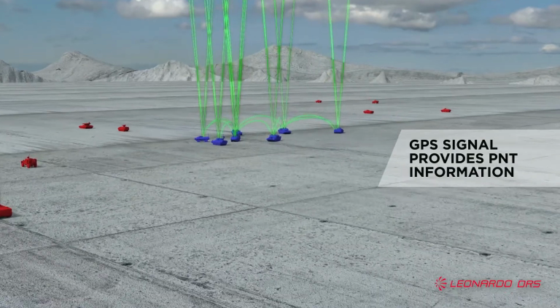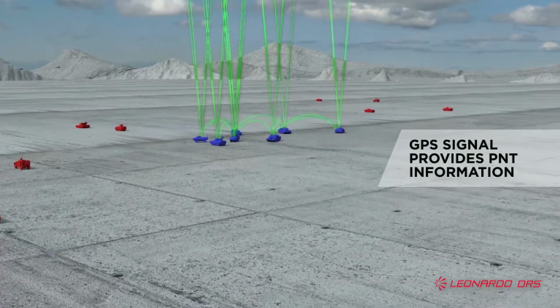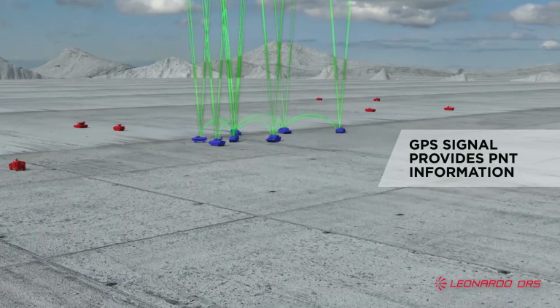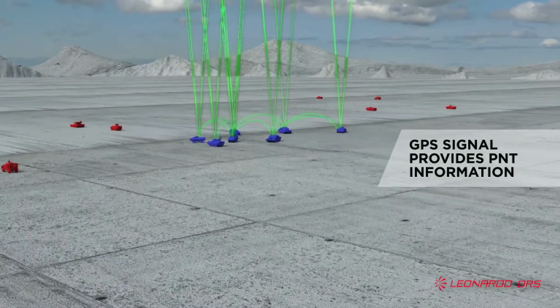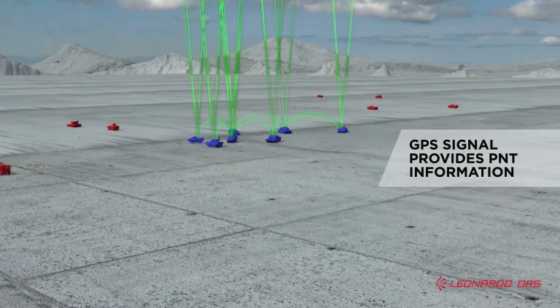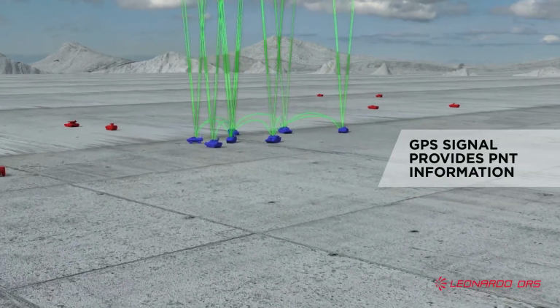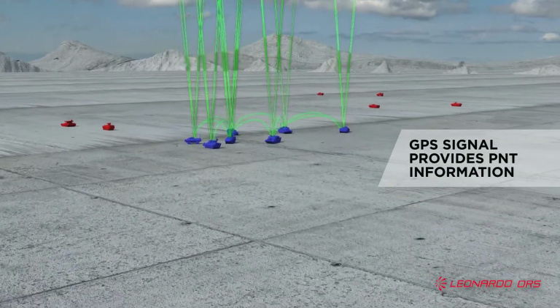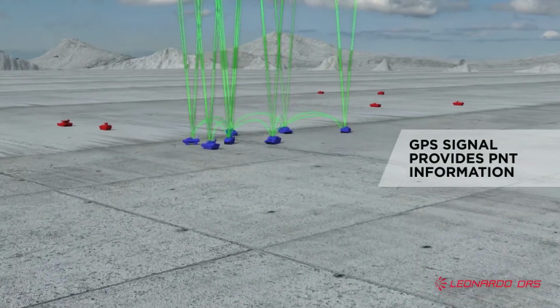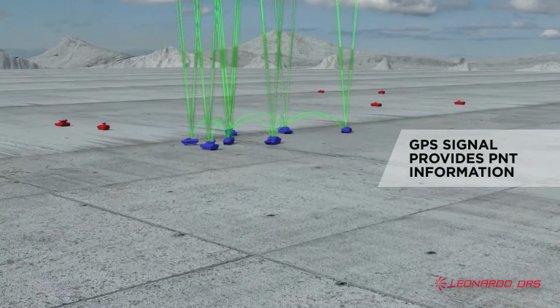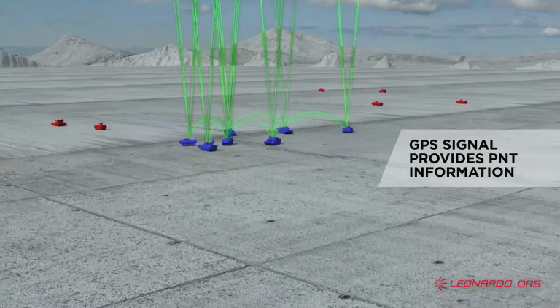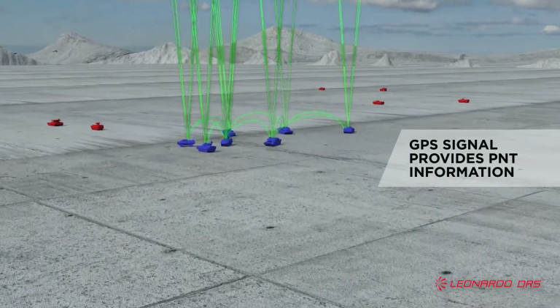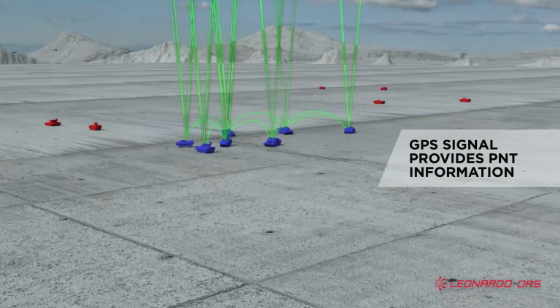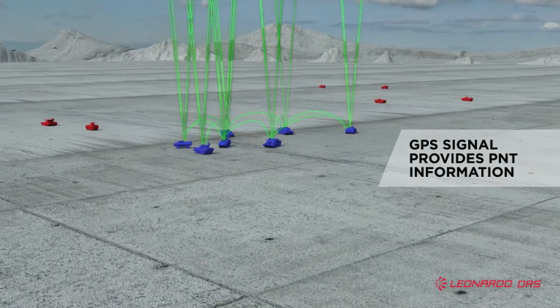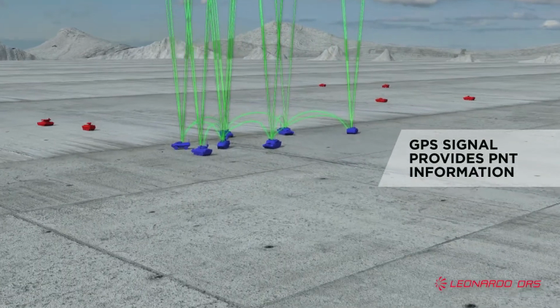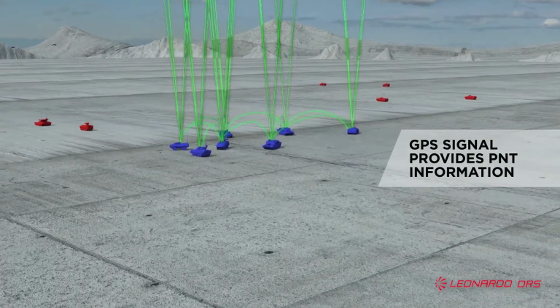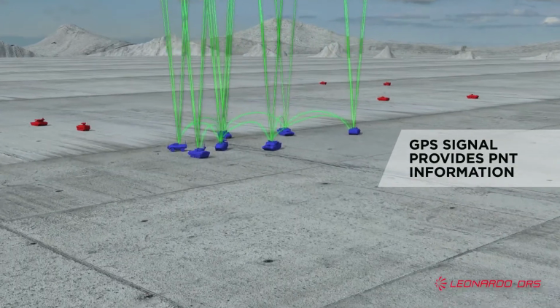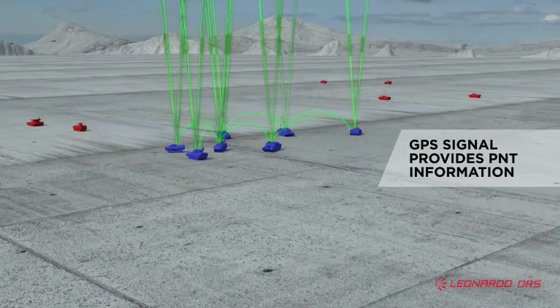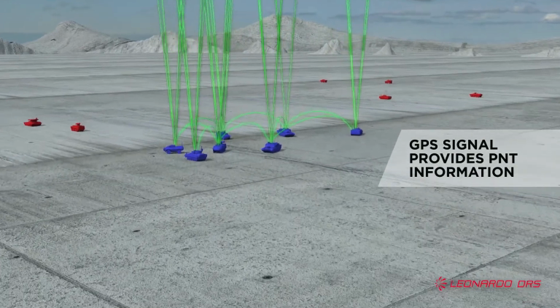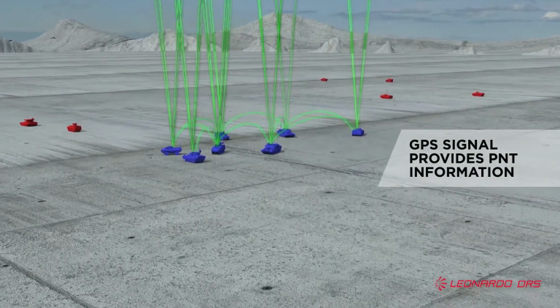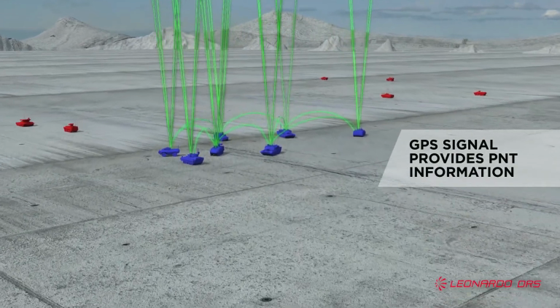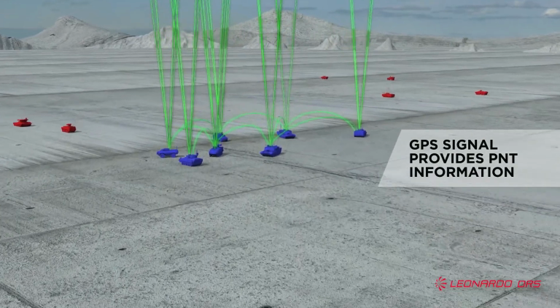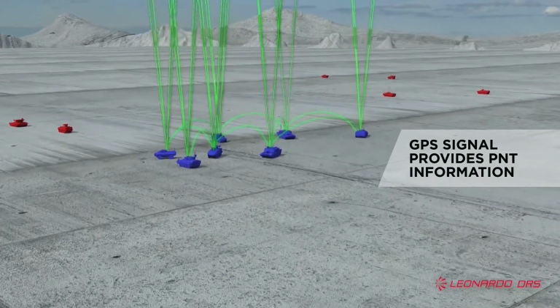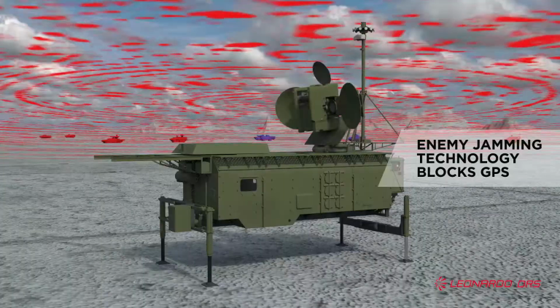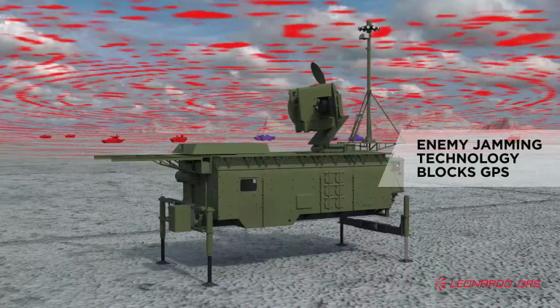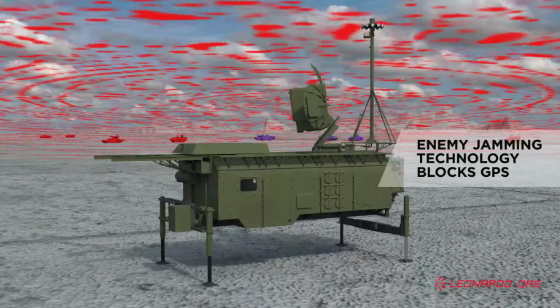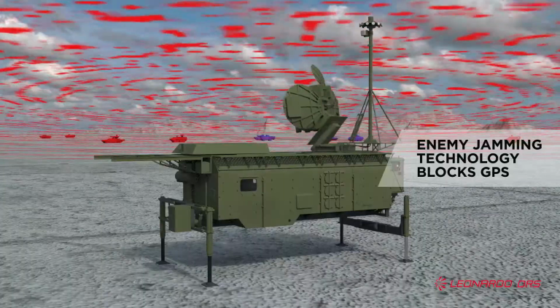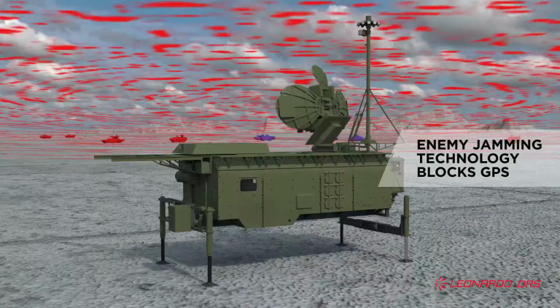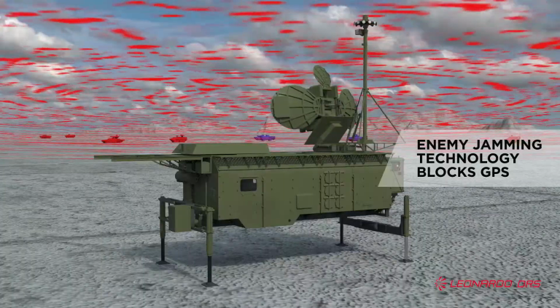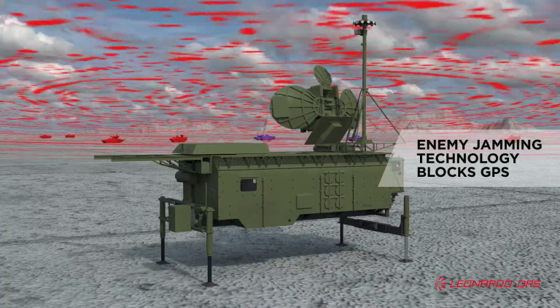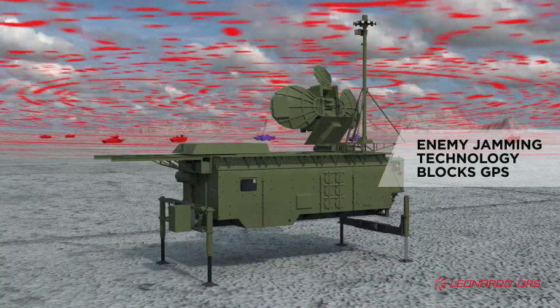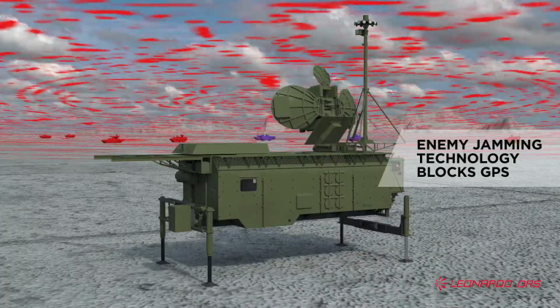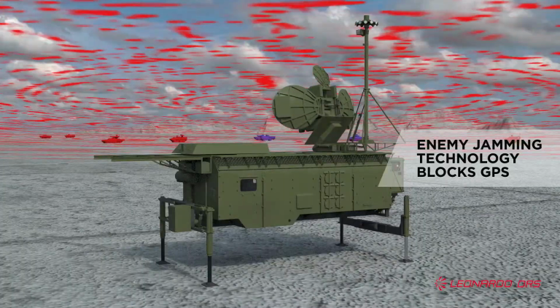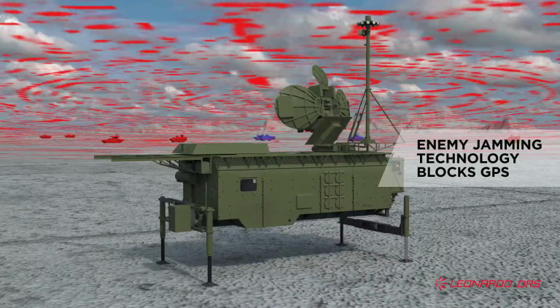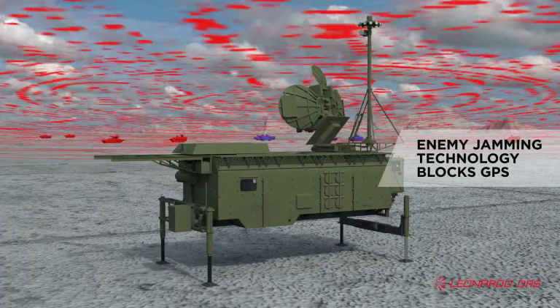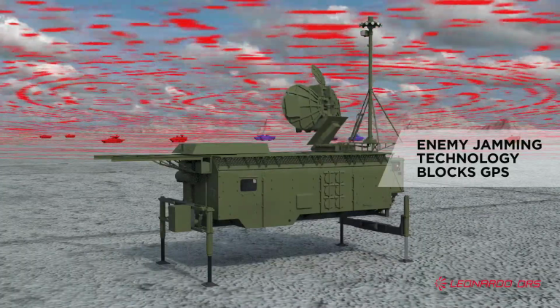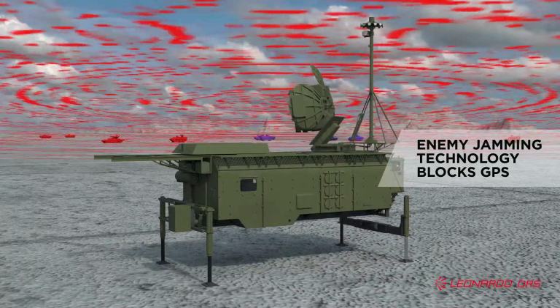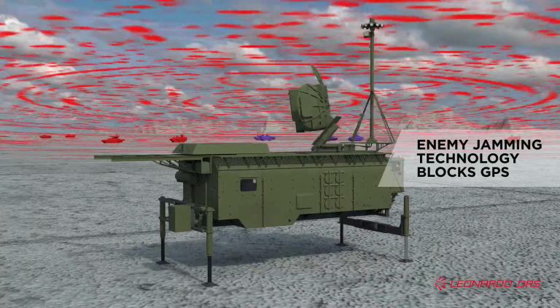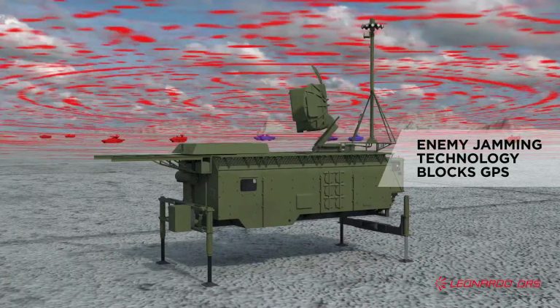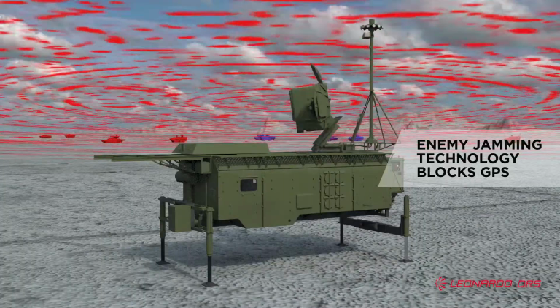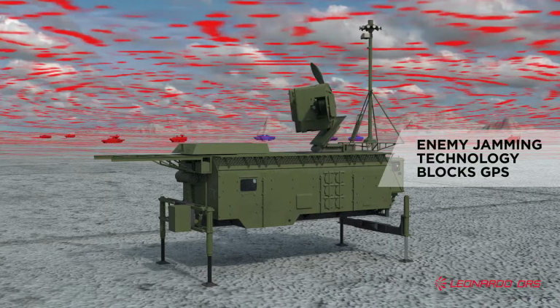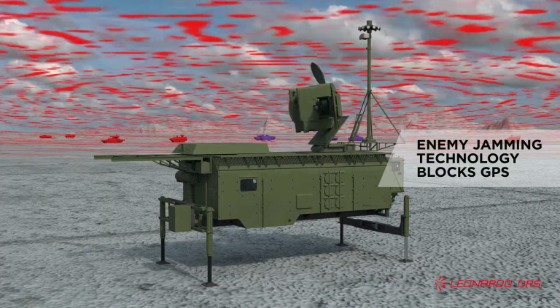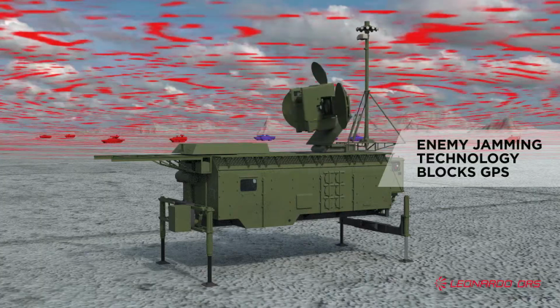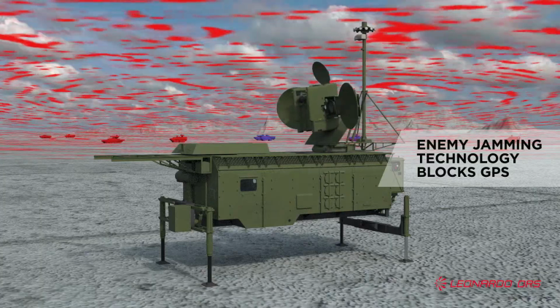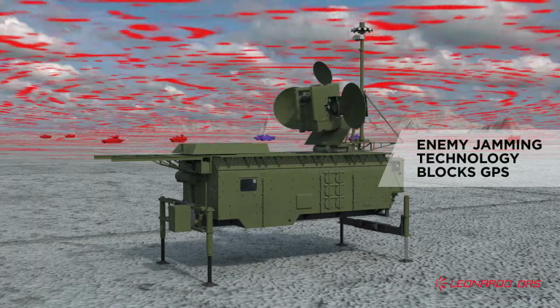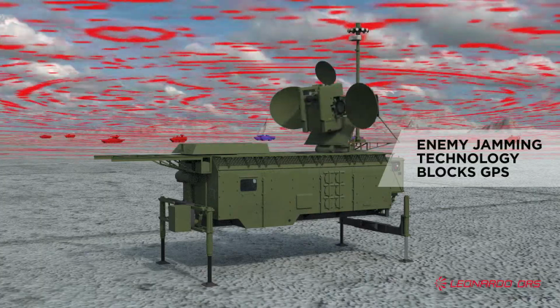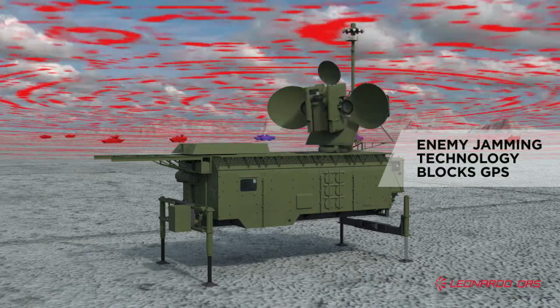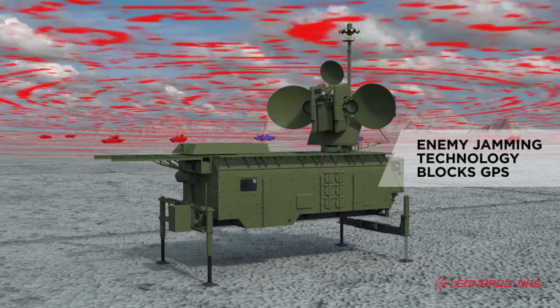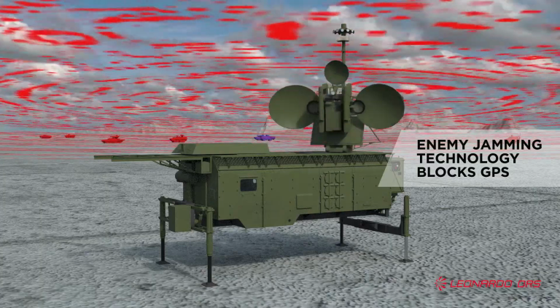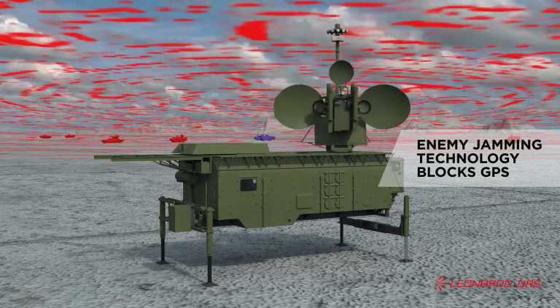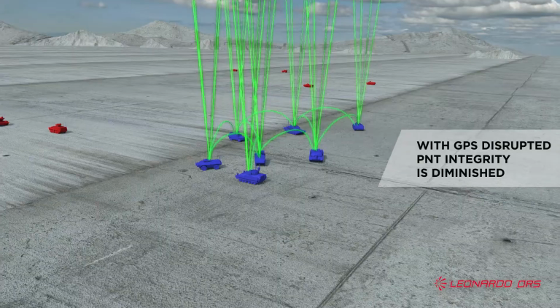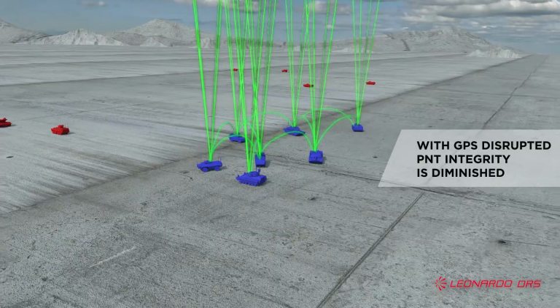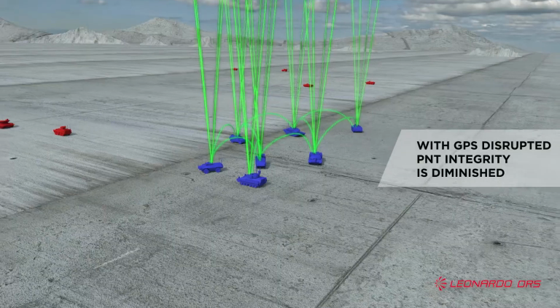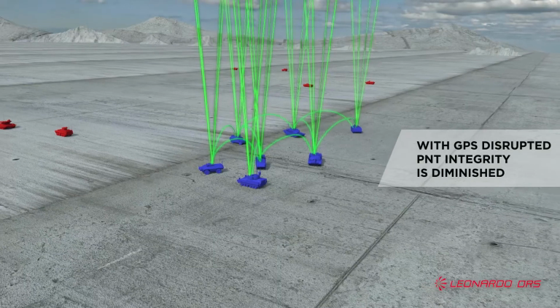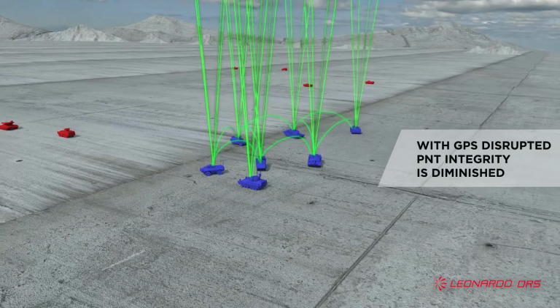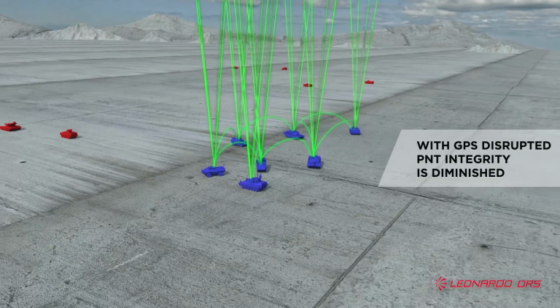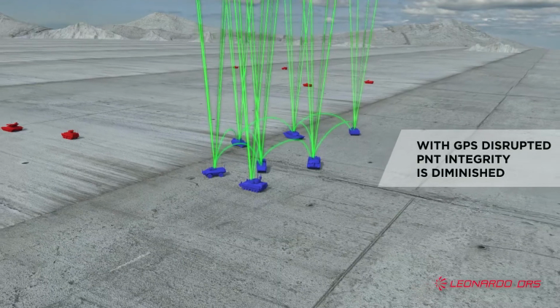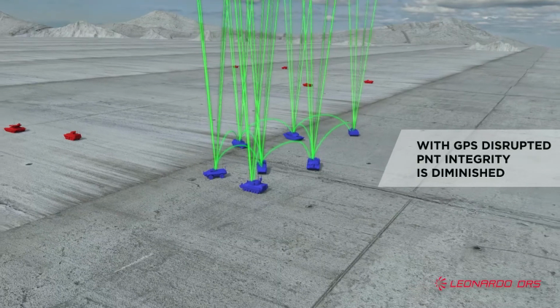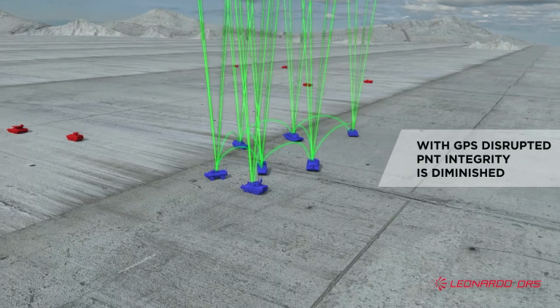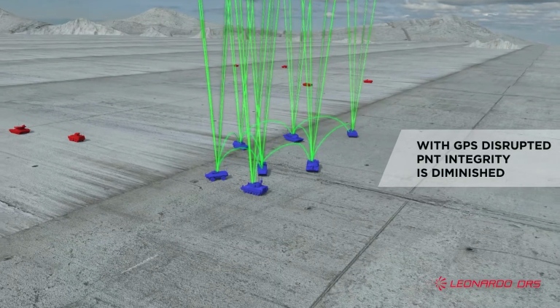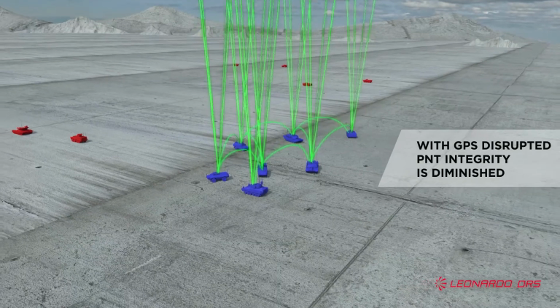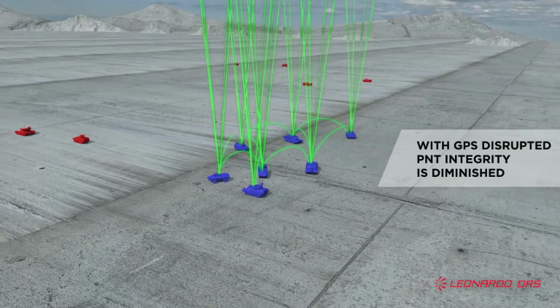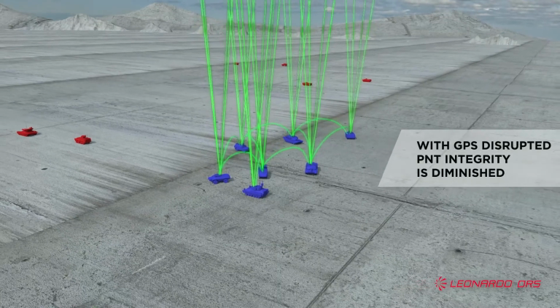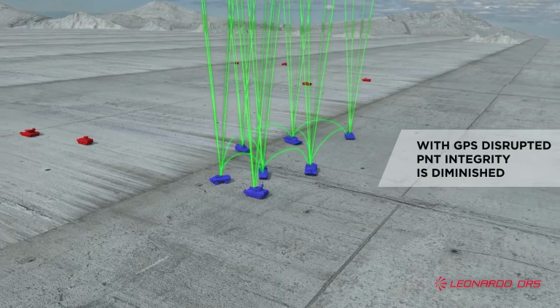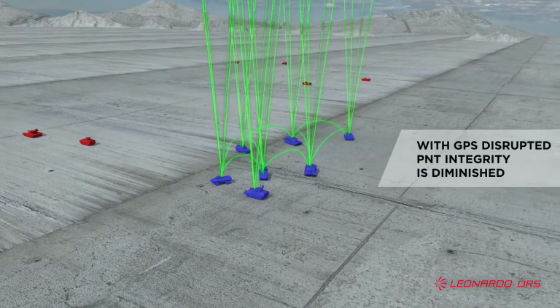Unfortunately, current devices are dependent on communication with satellites, which puts them at risk of being jammed, spoofed, or otherwise disrupted.